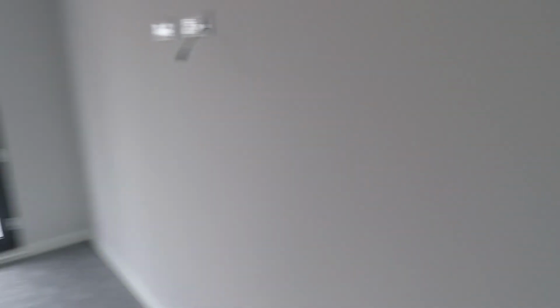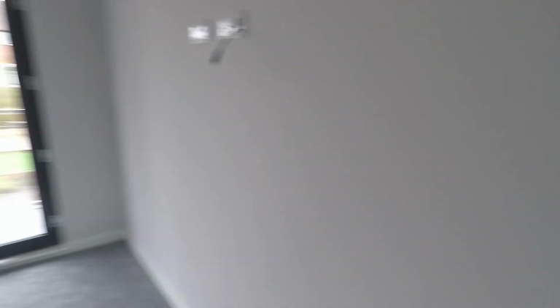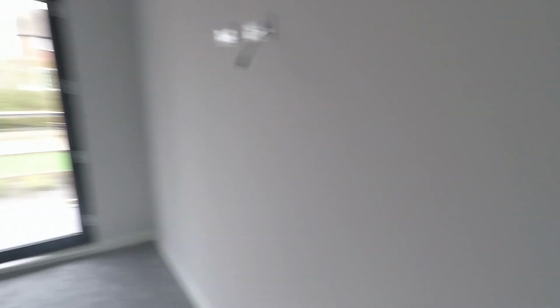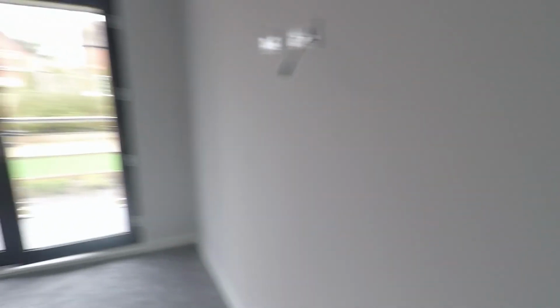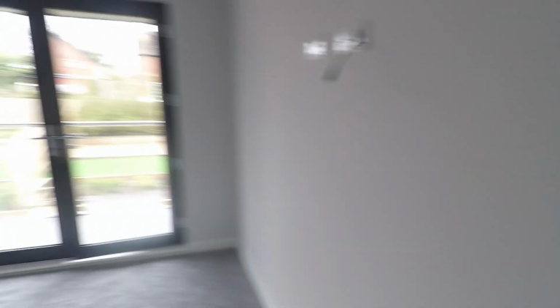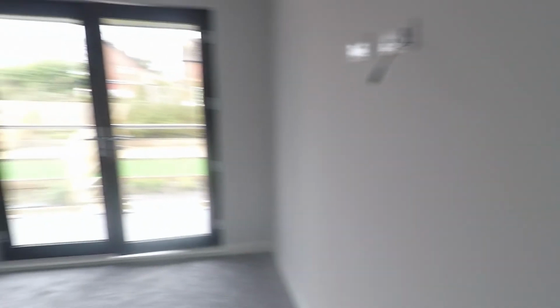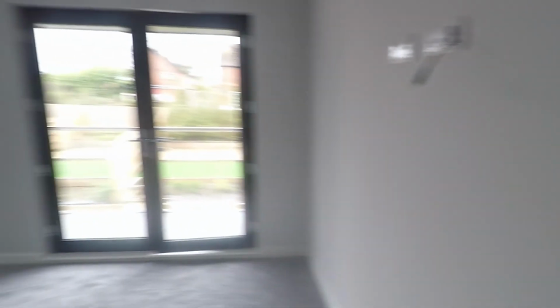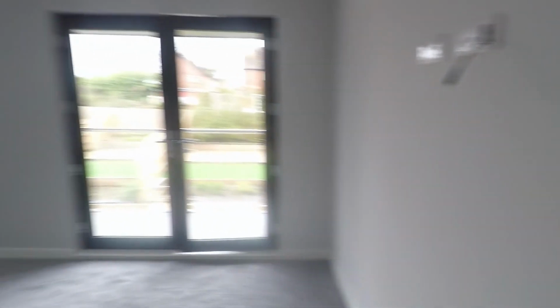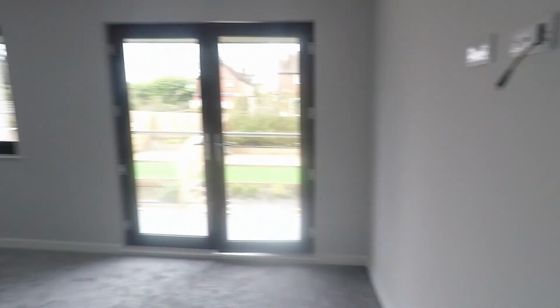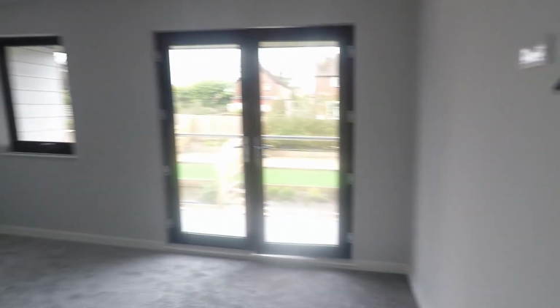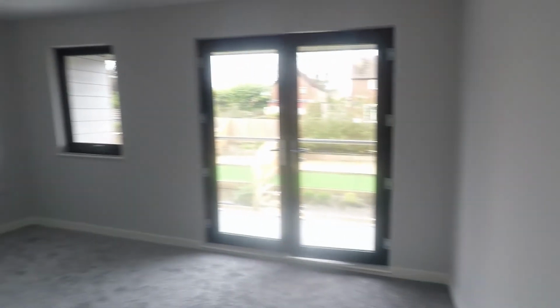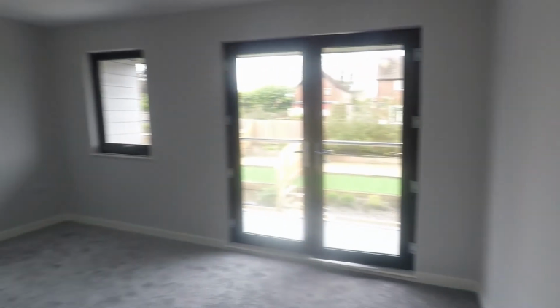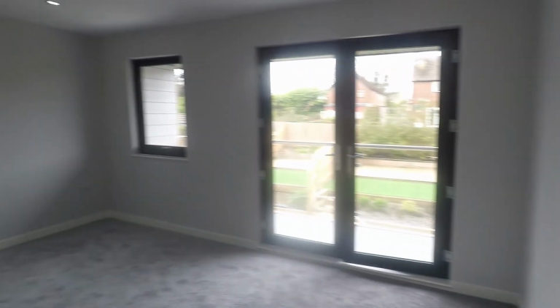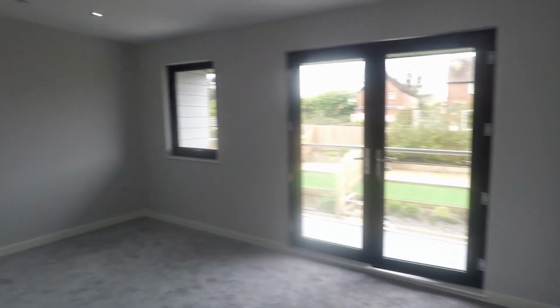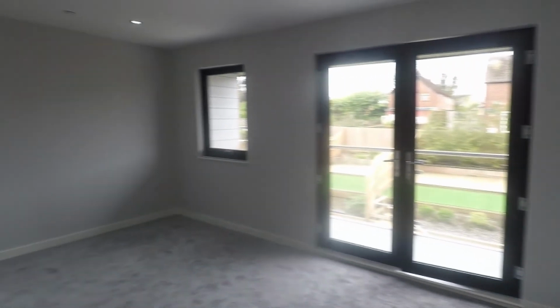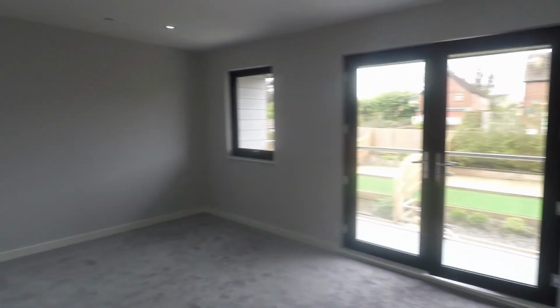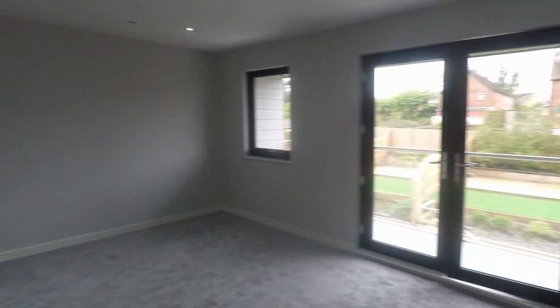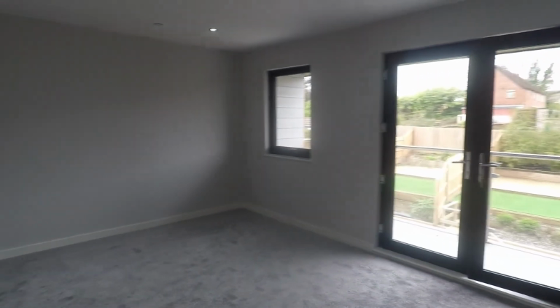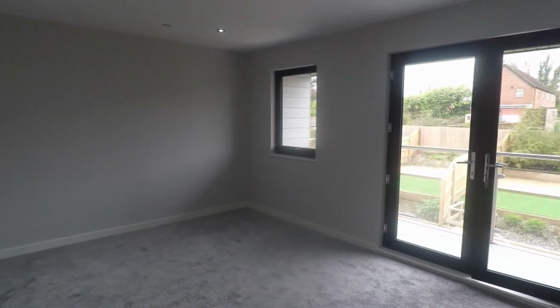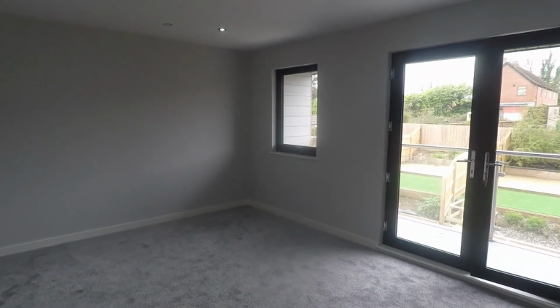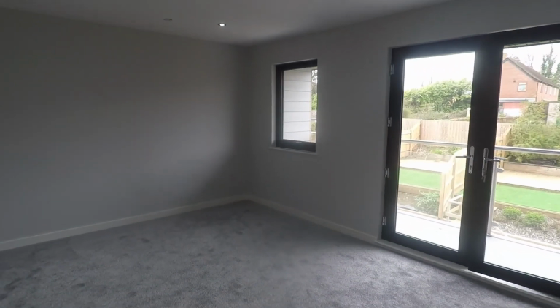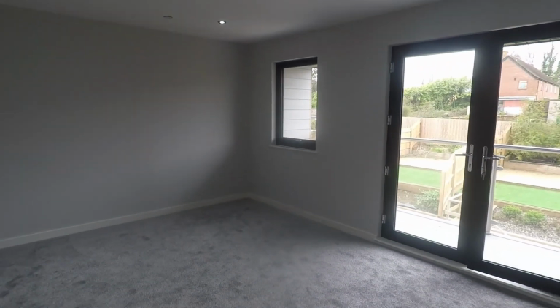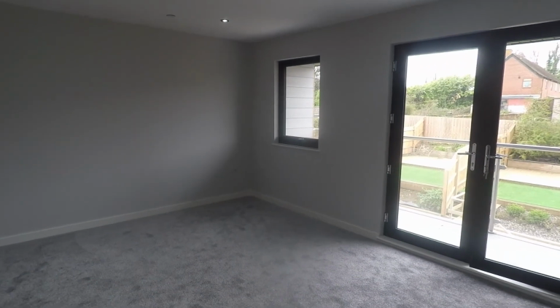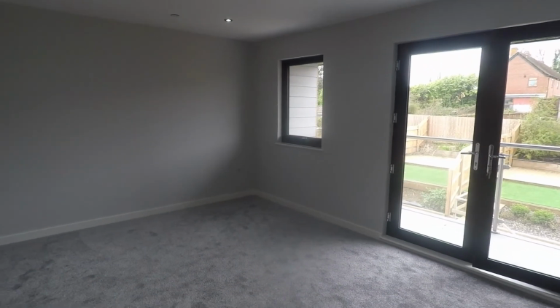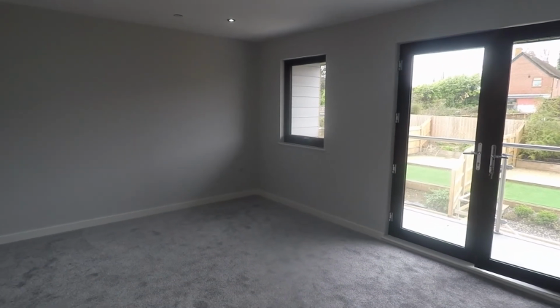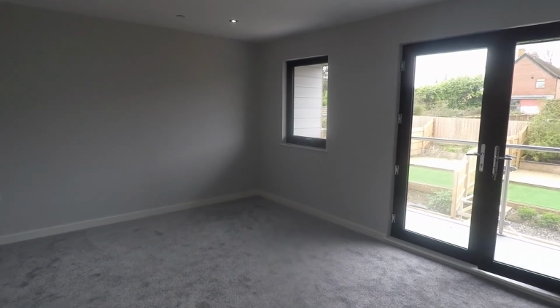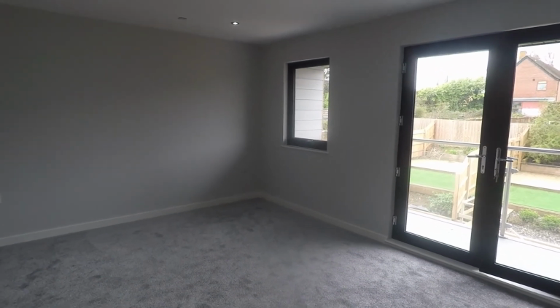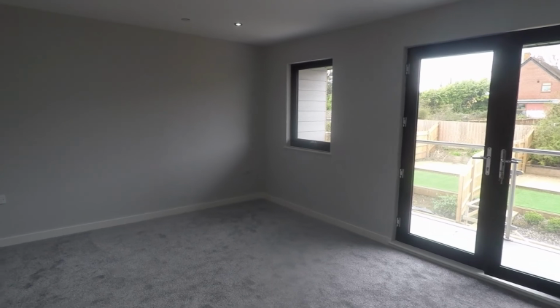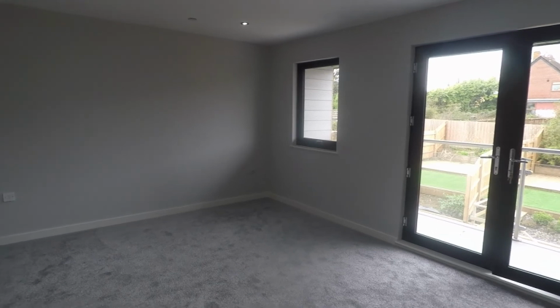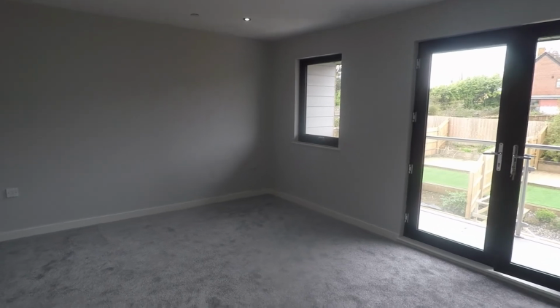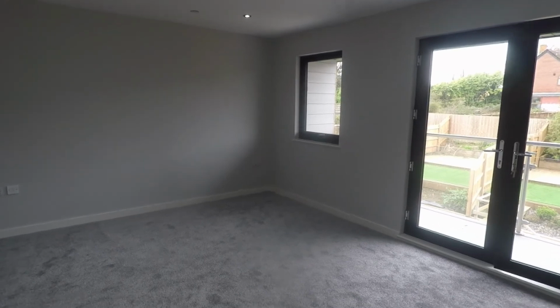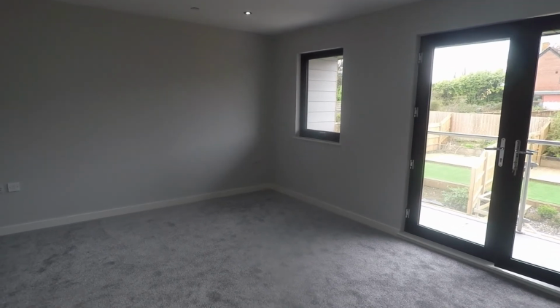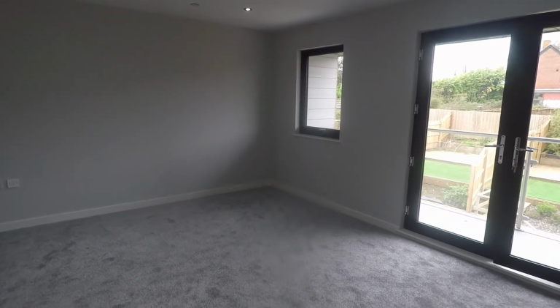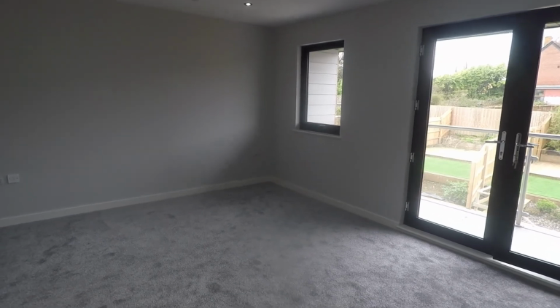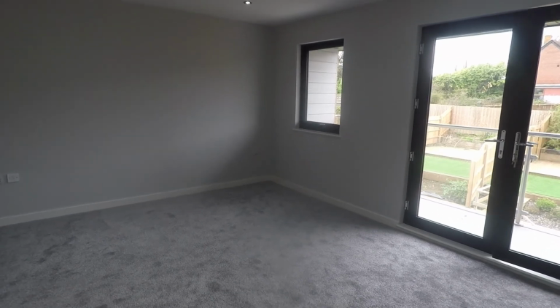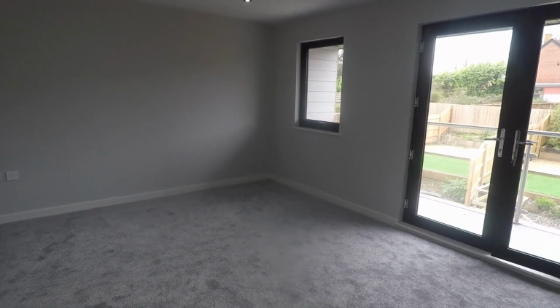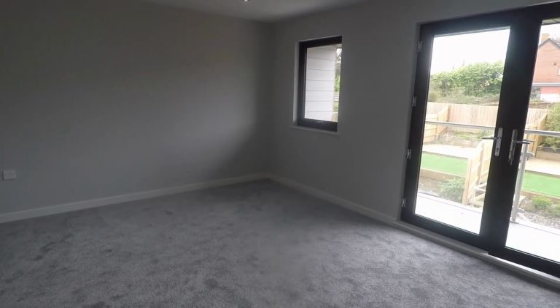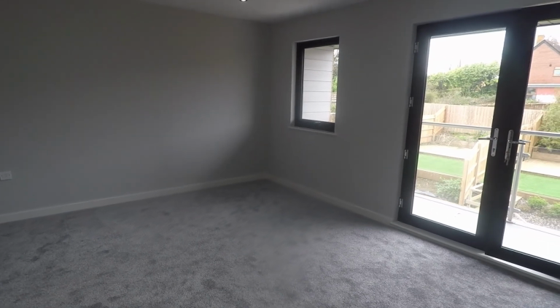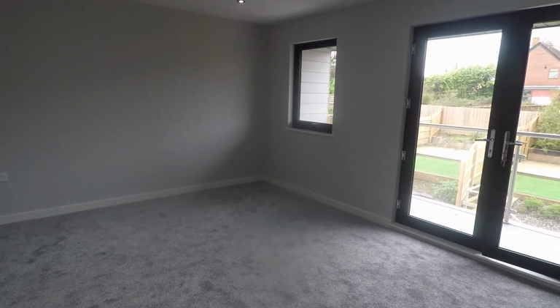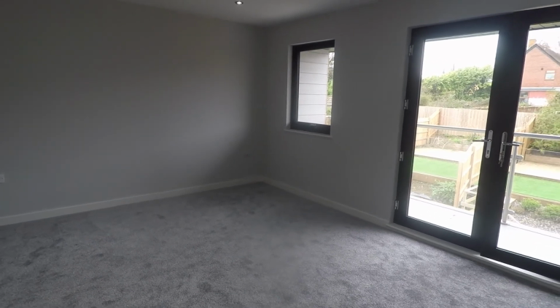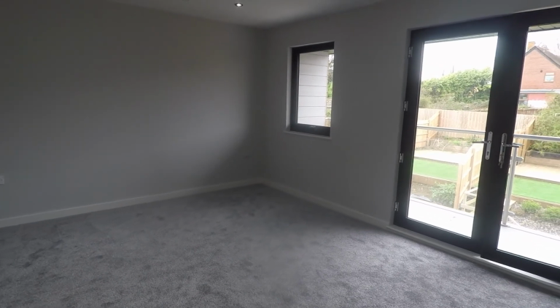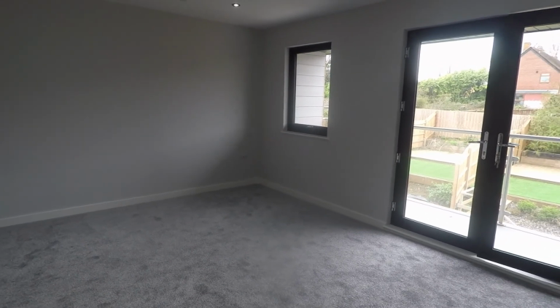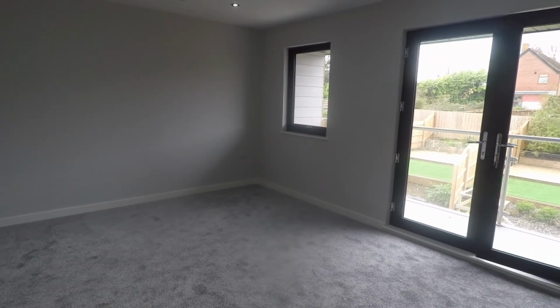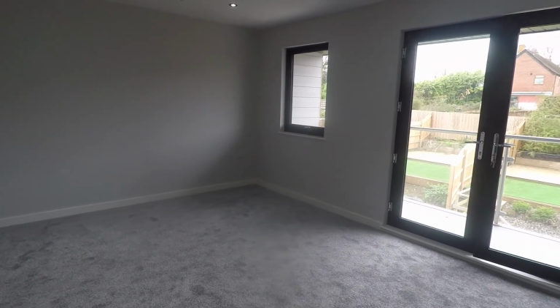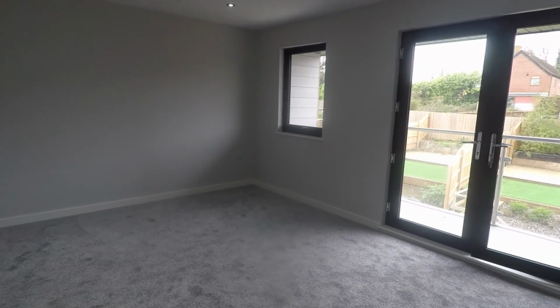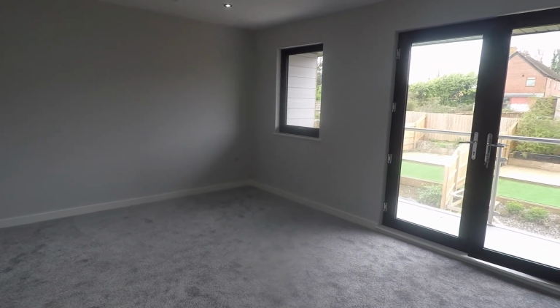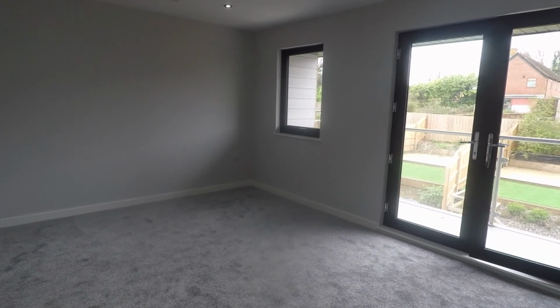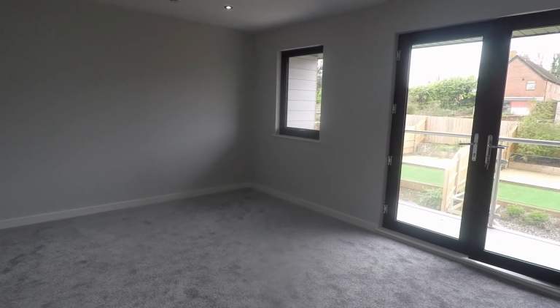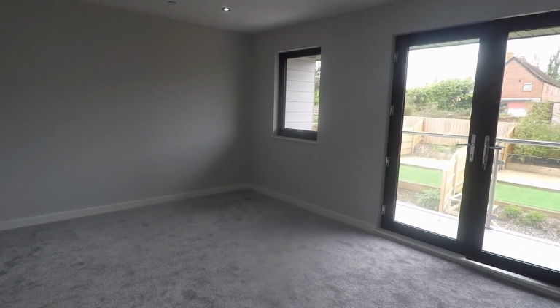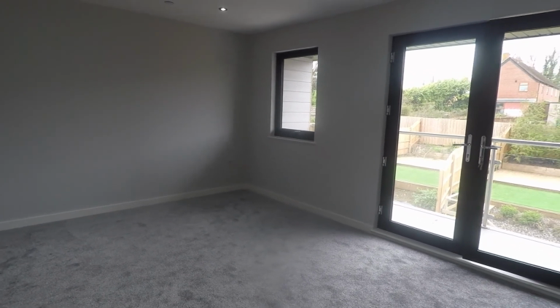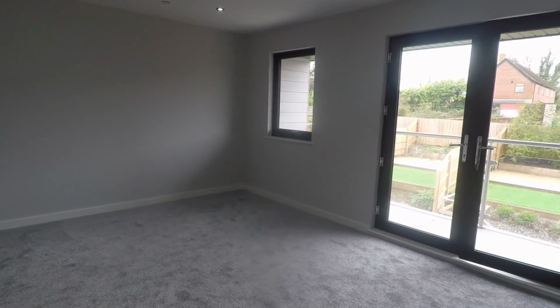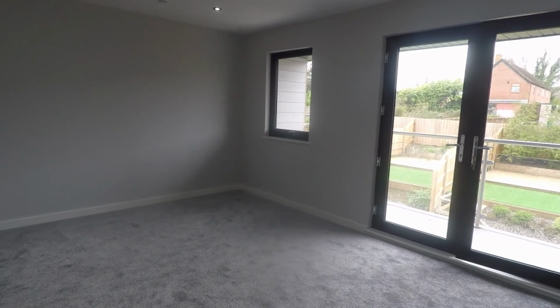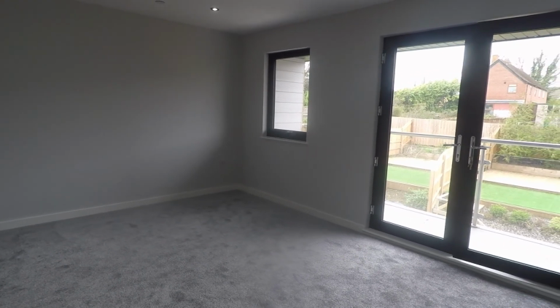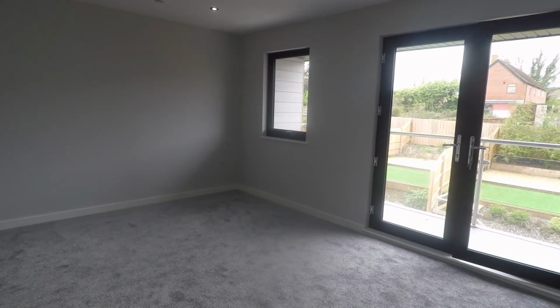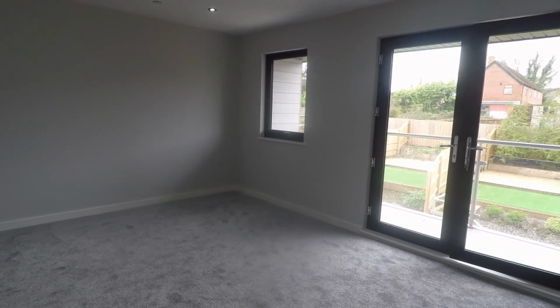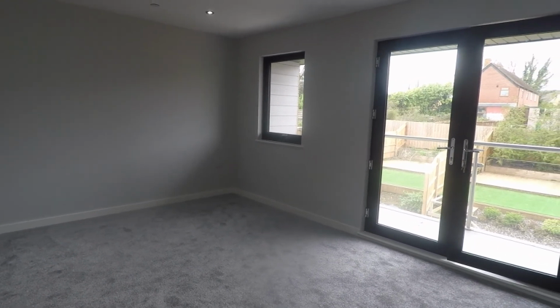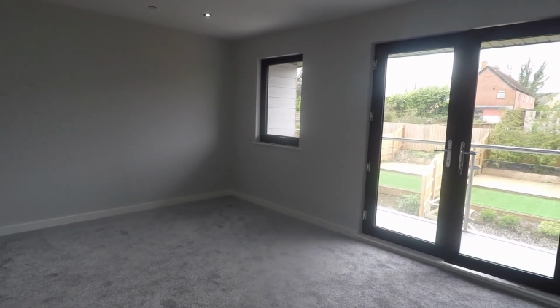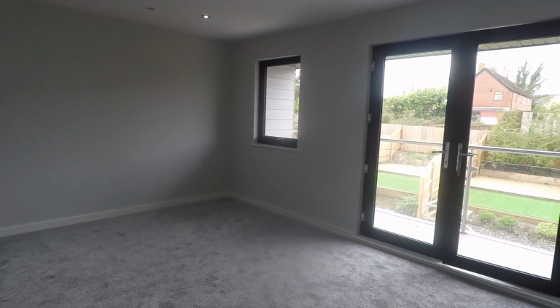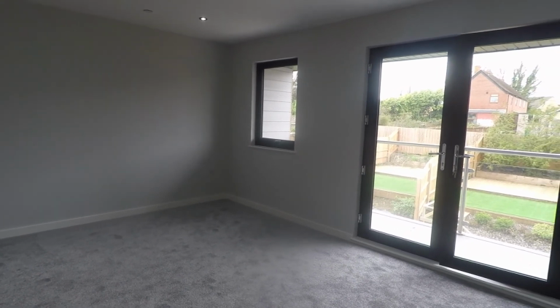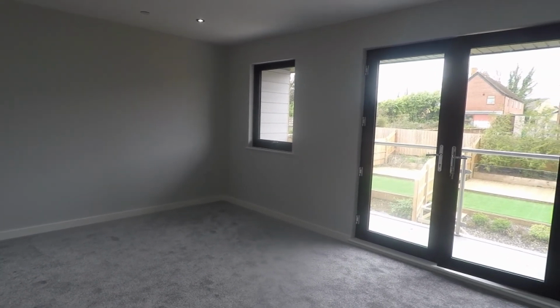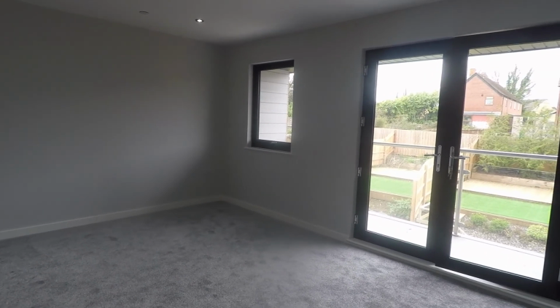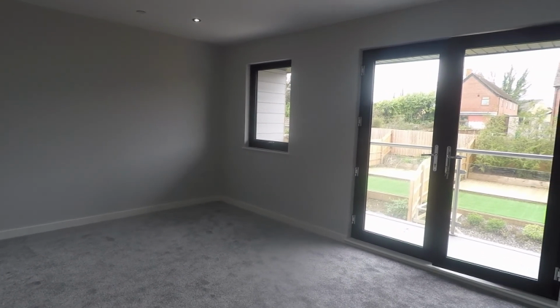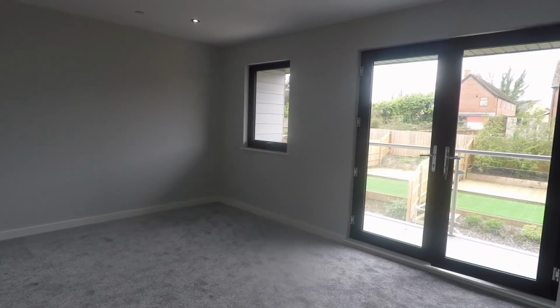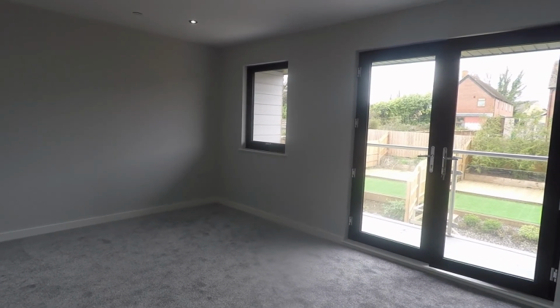If you're interested in this property, contact our team today to arrange a viewing. We look forward to helping you around. Thank you for watching.